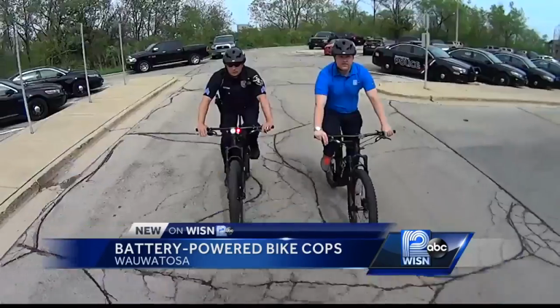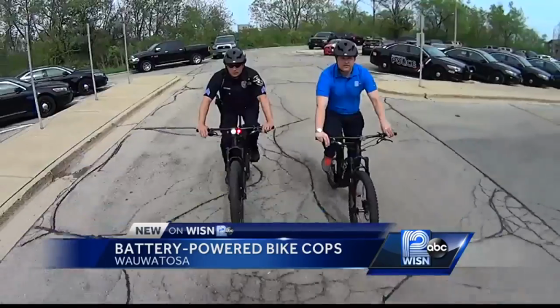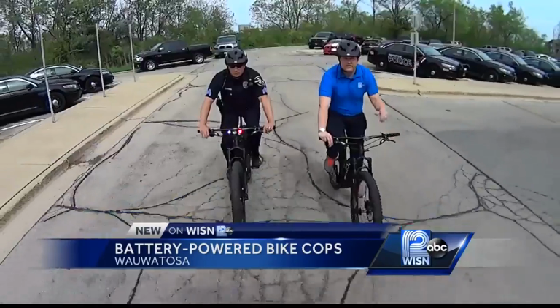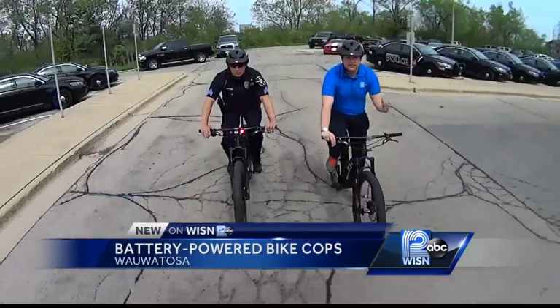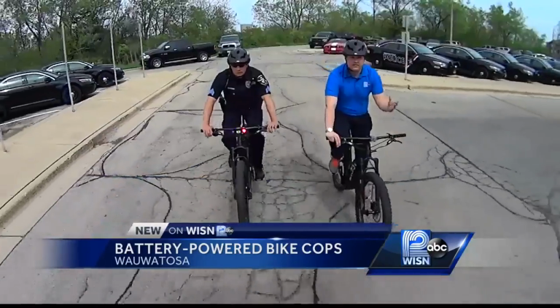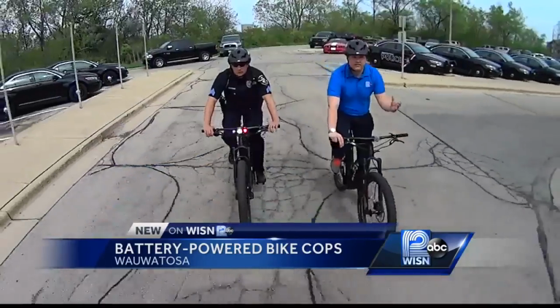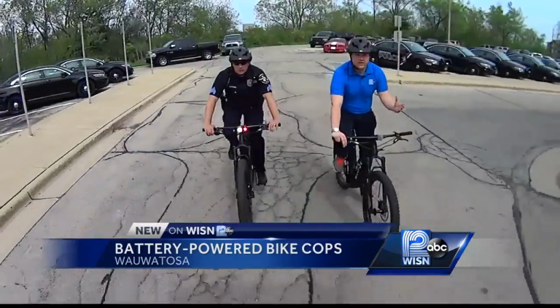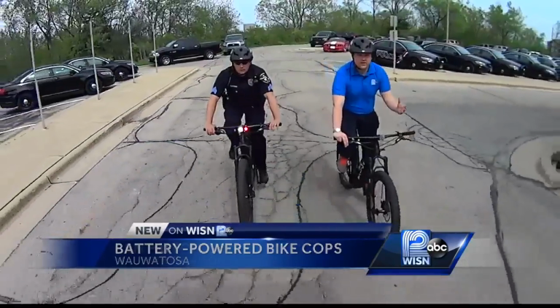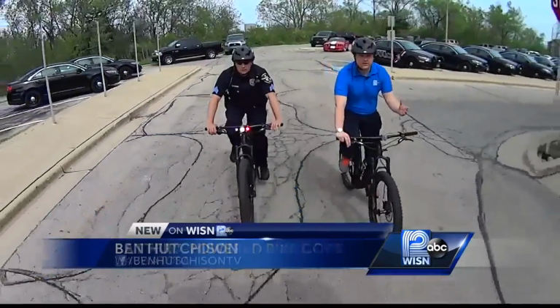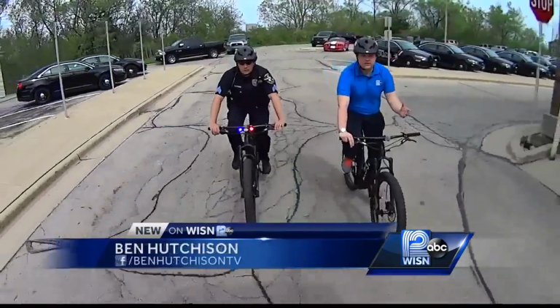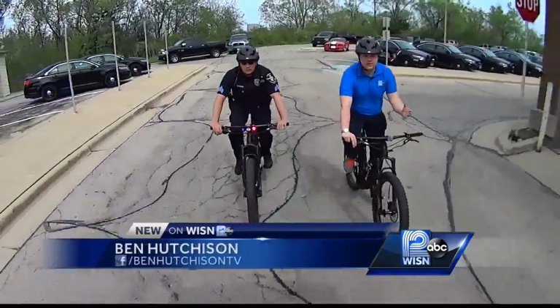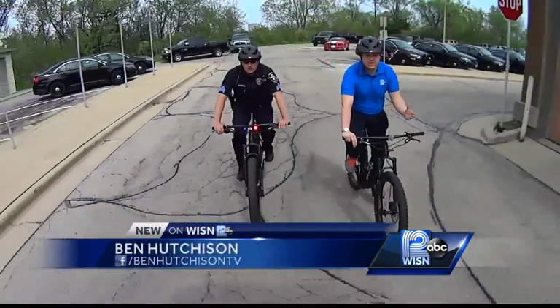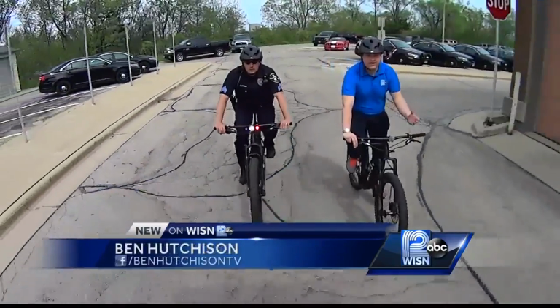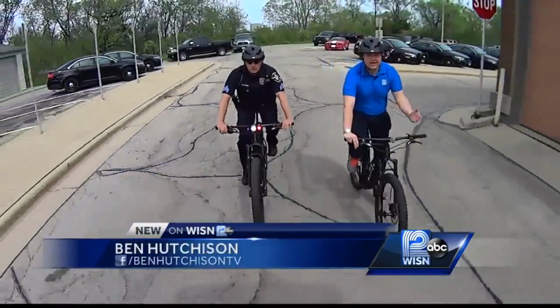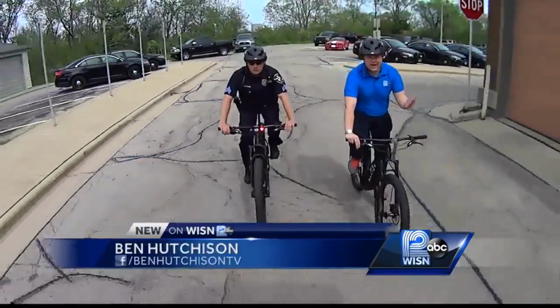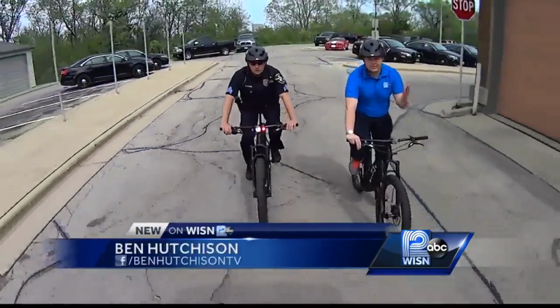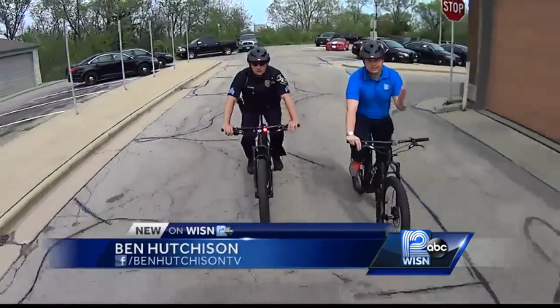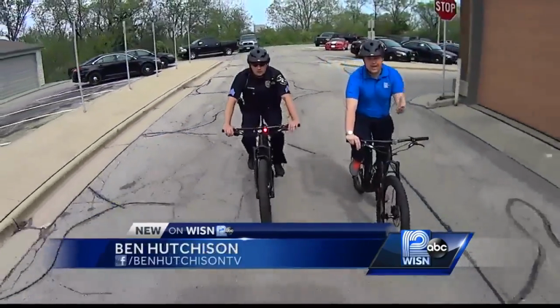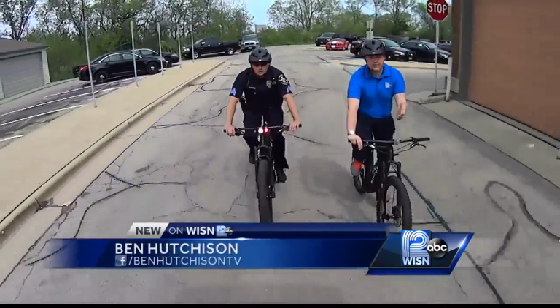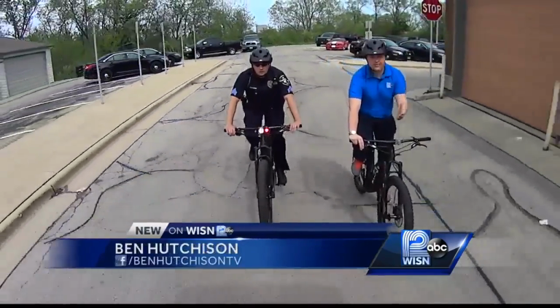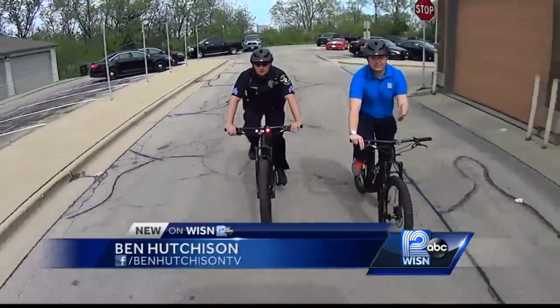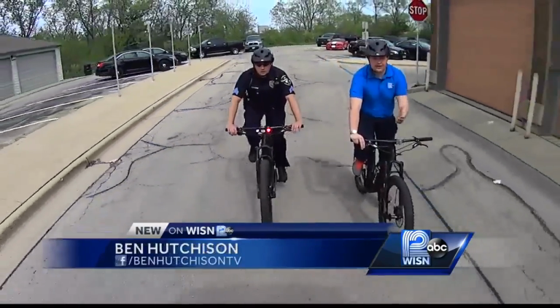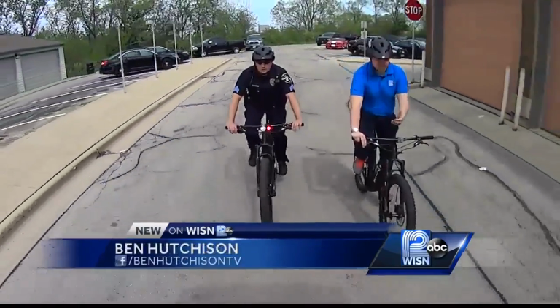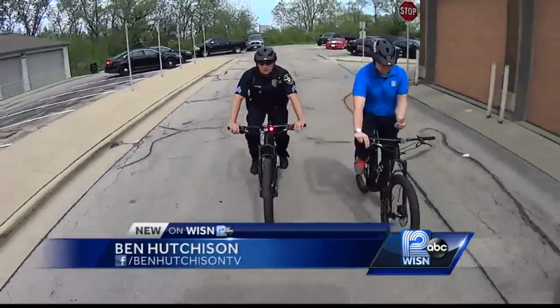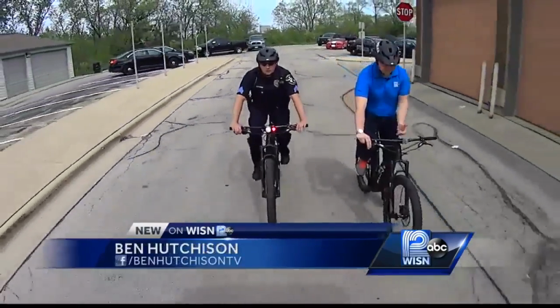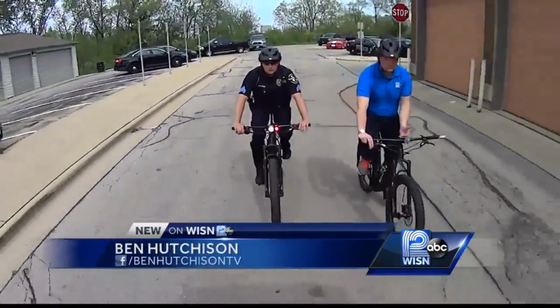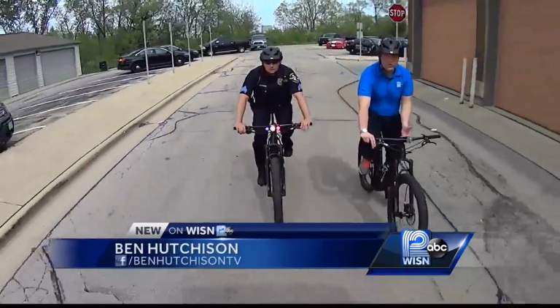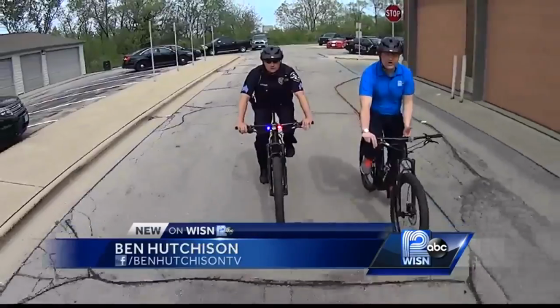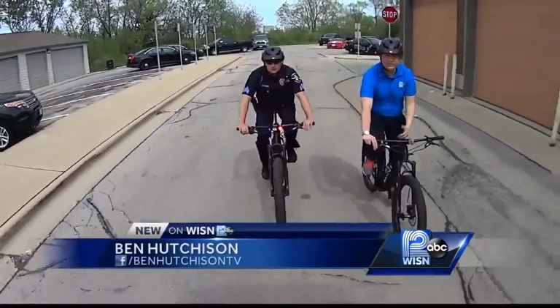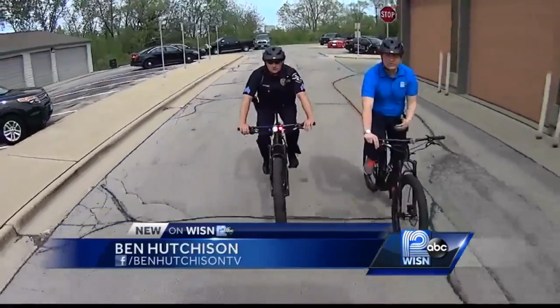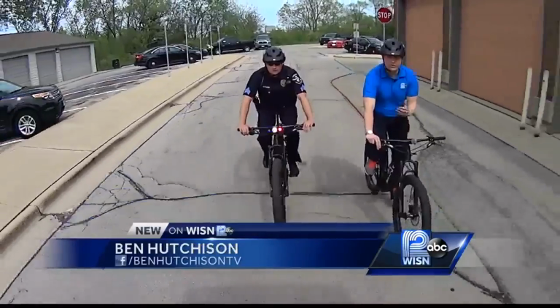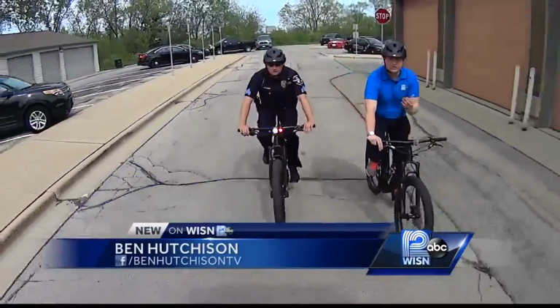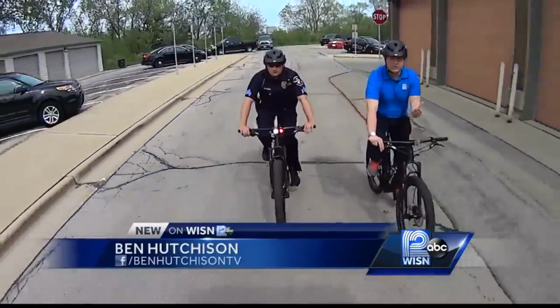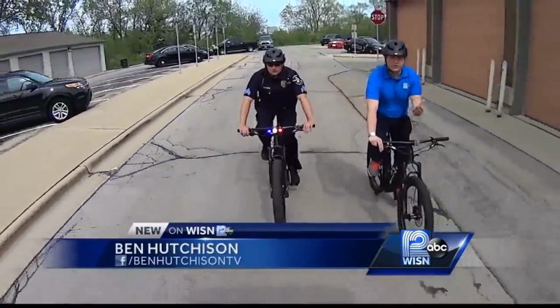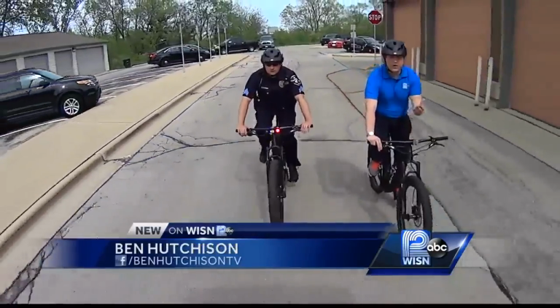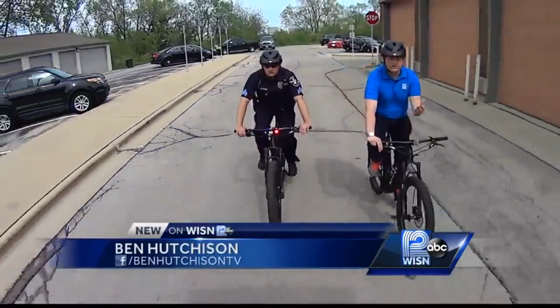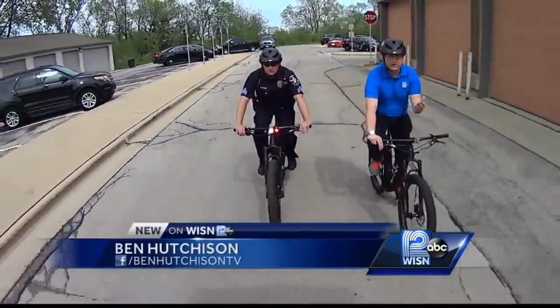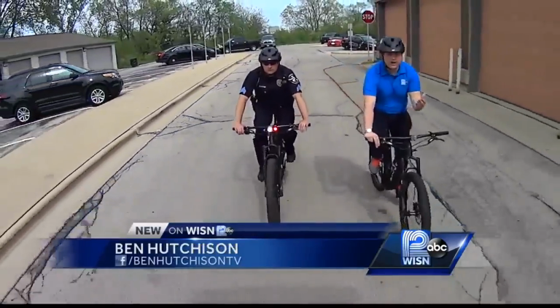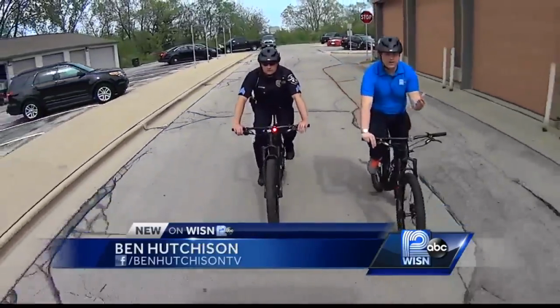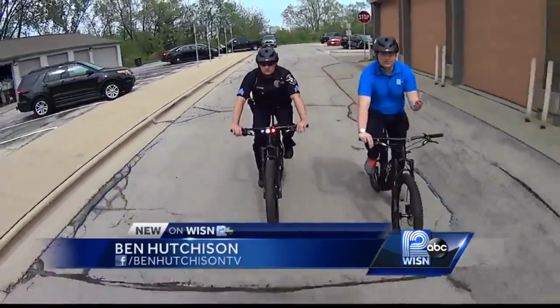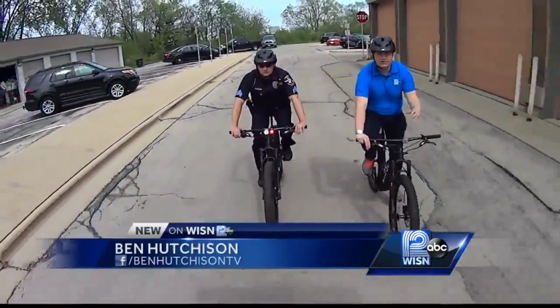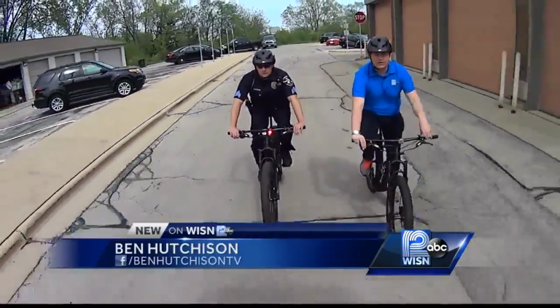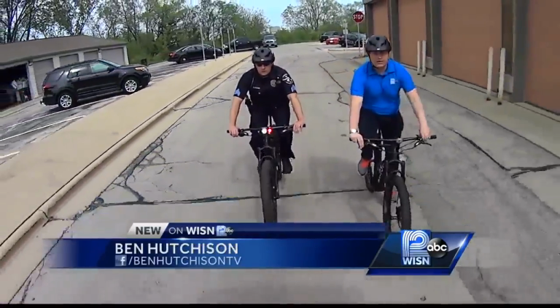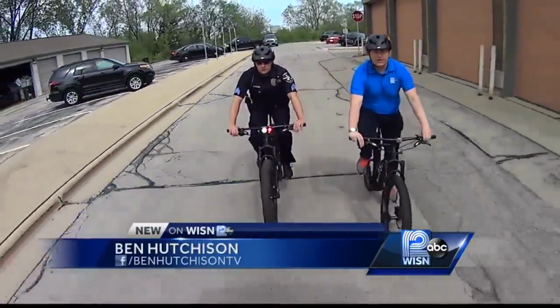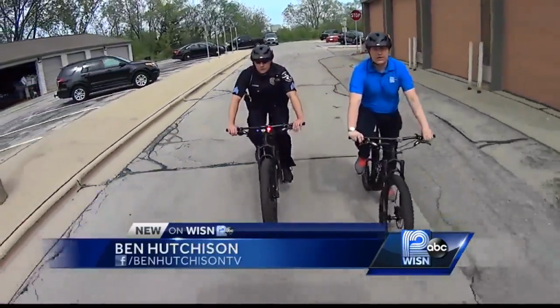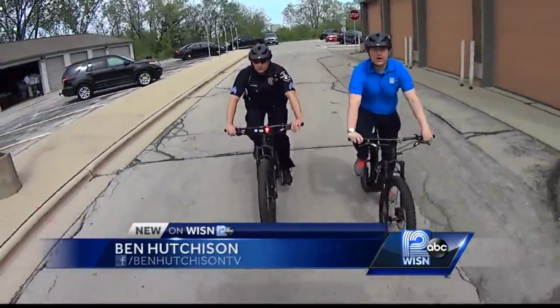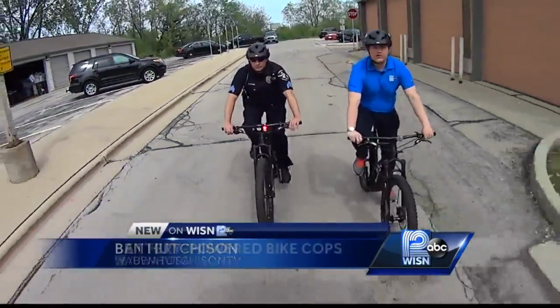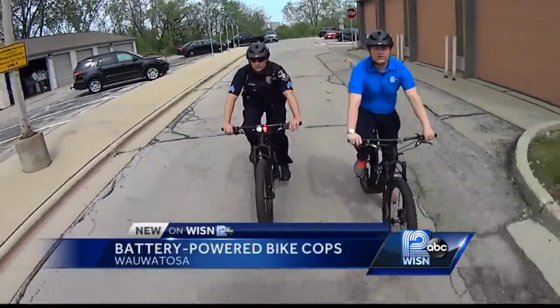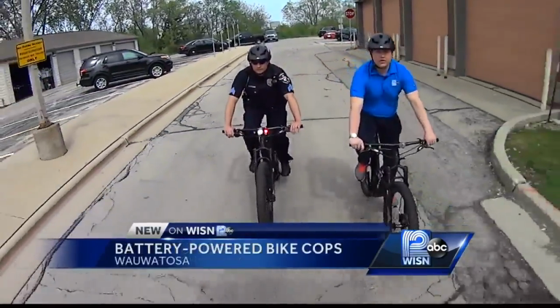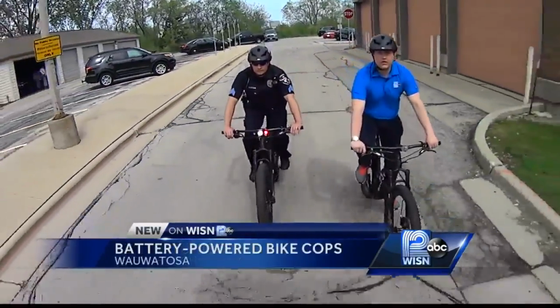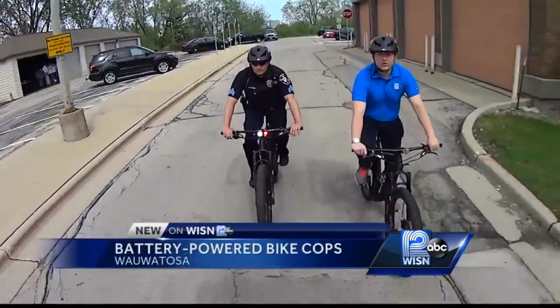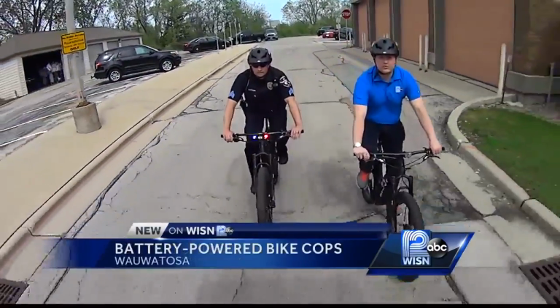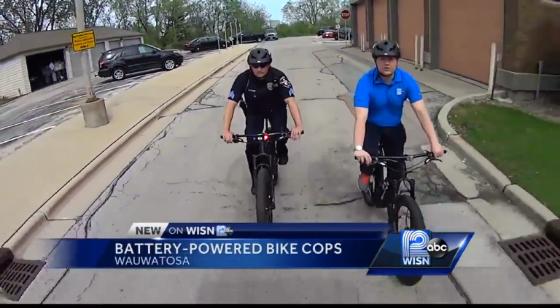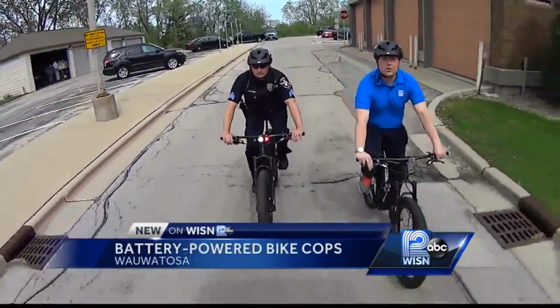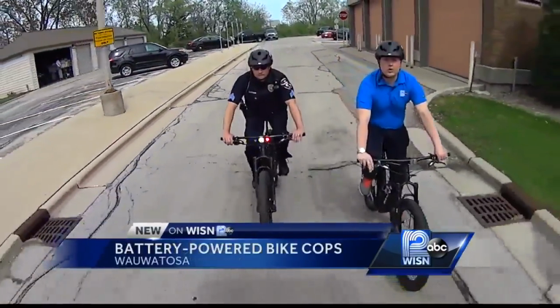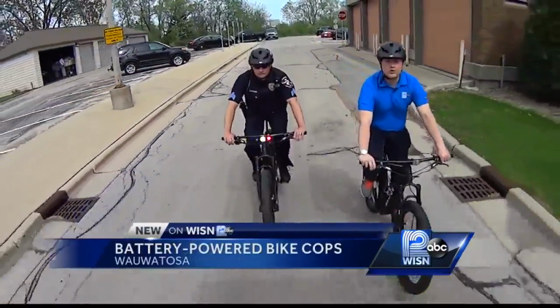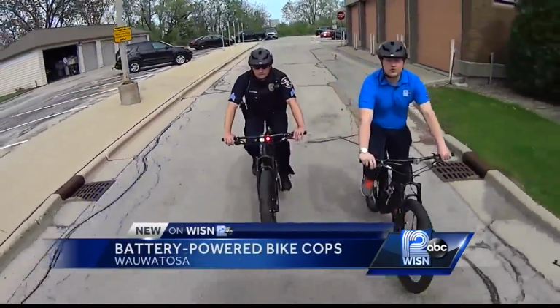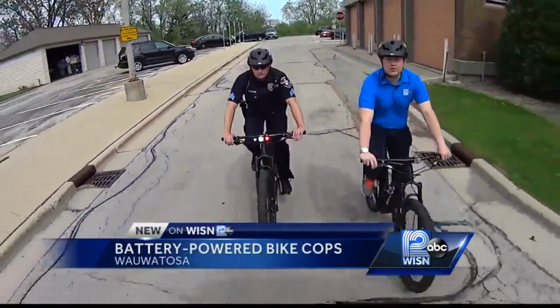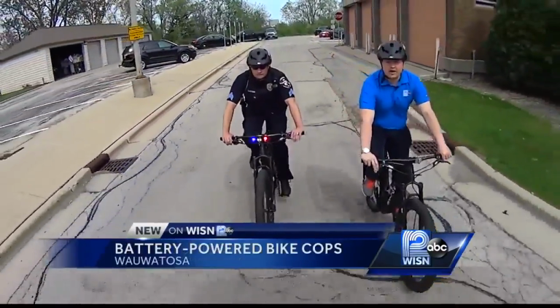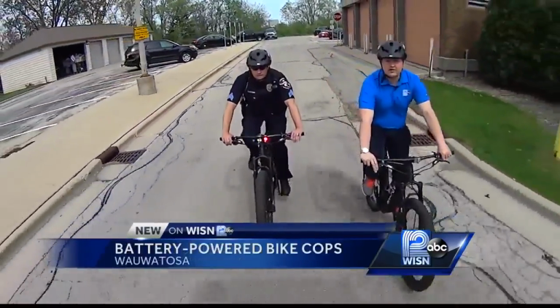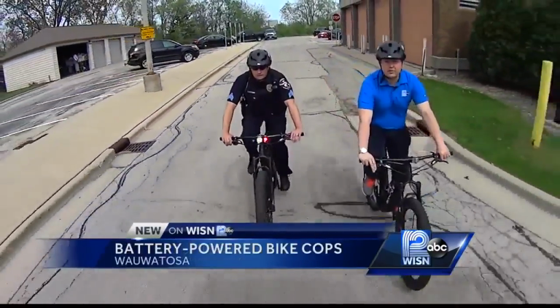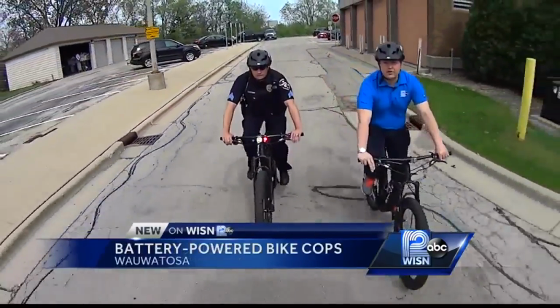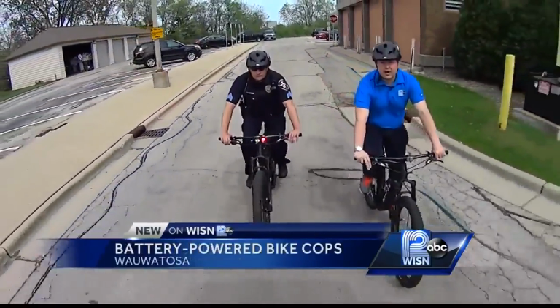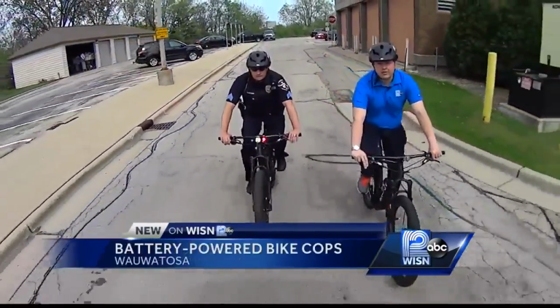The e-assist function of the bike helps compensate for its weight, which is 48 pounds. It can also get you up to 23 miles per hour.